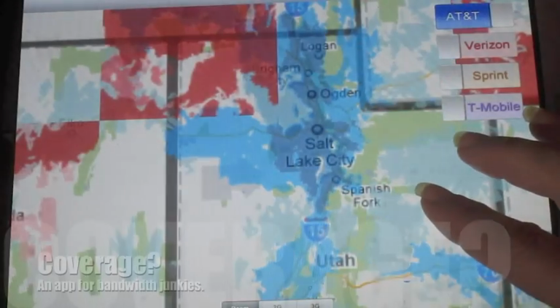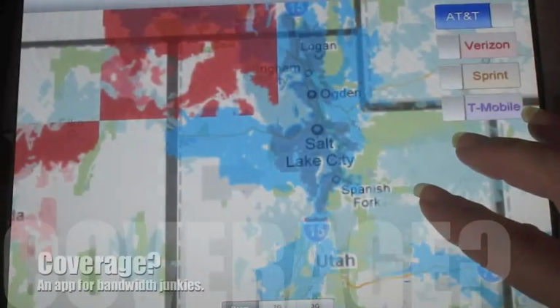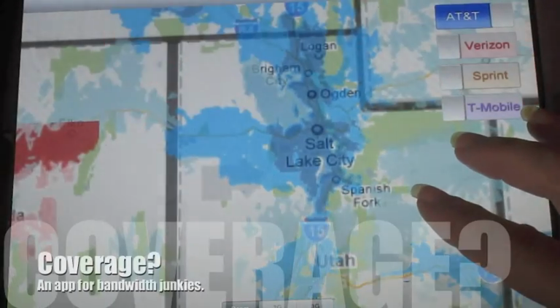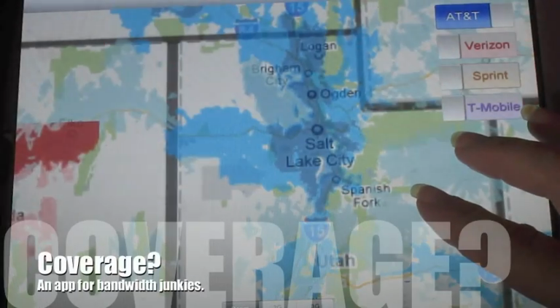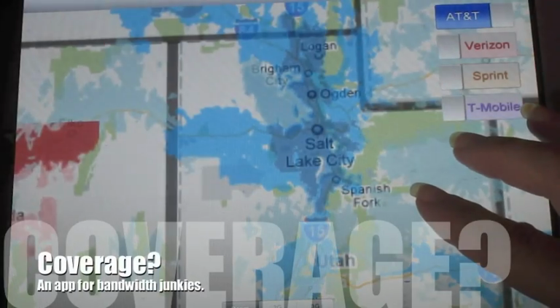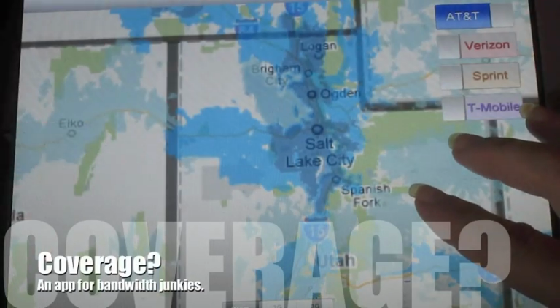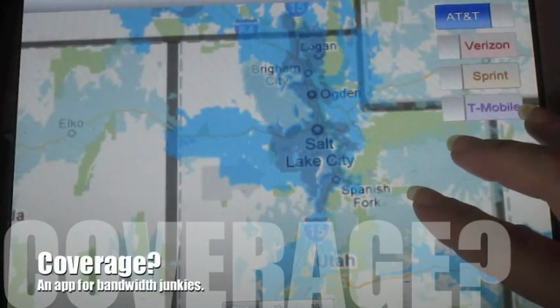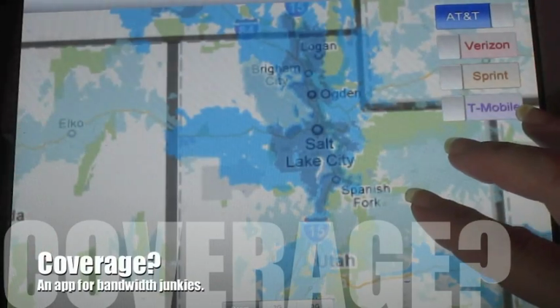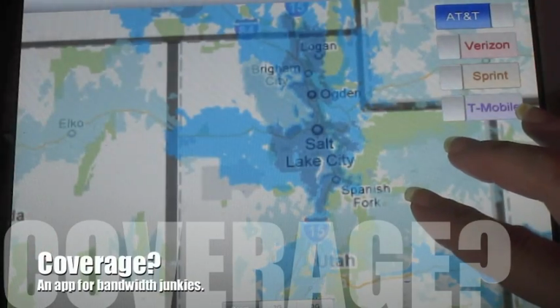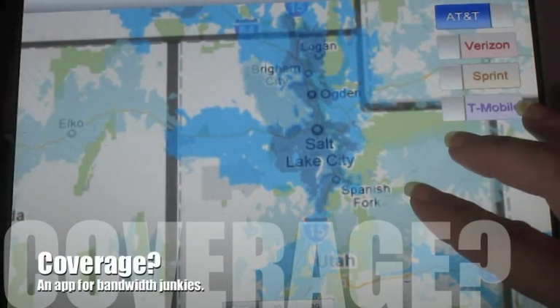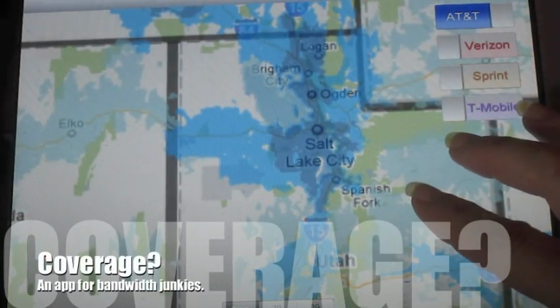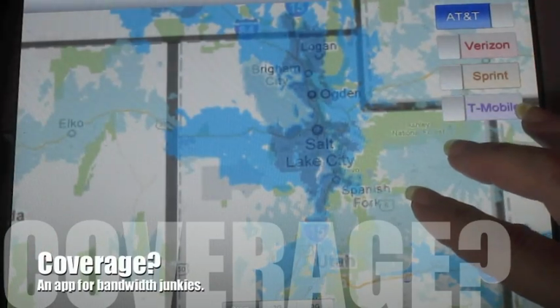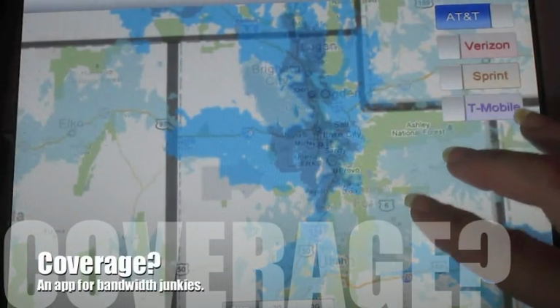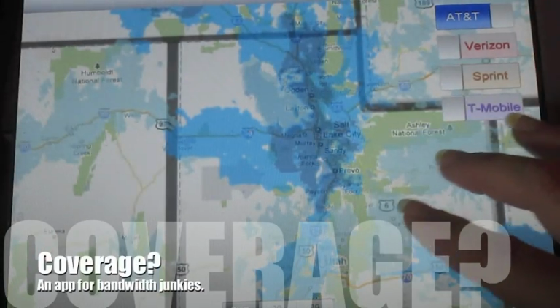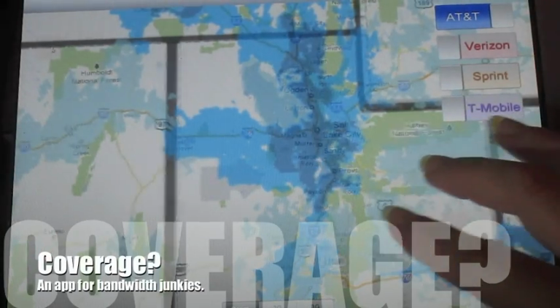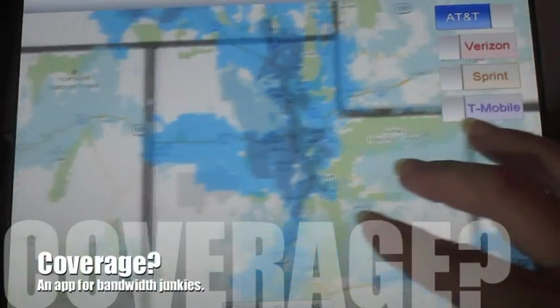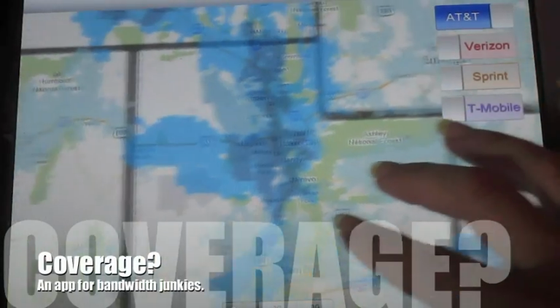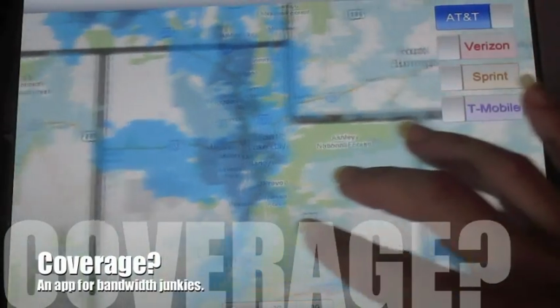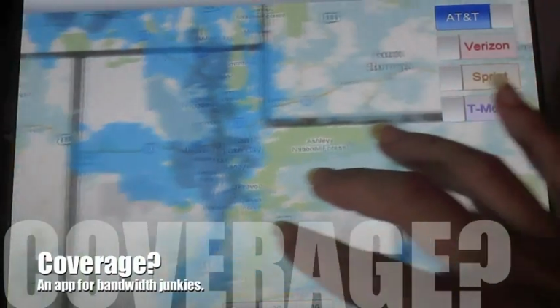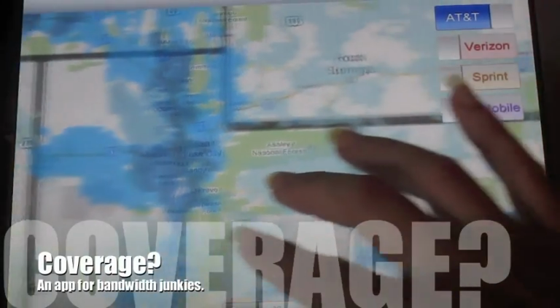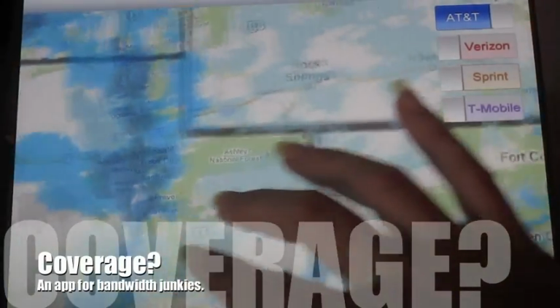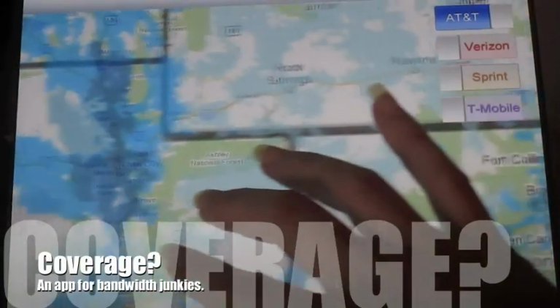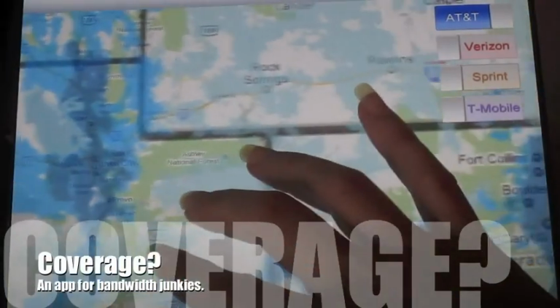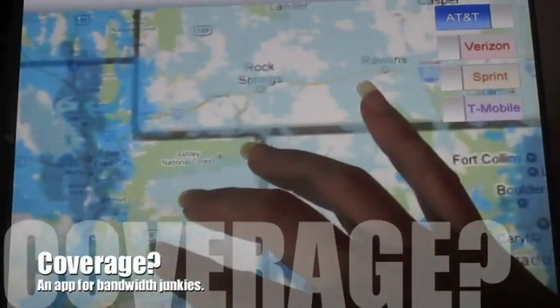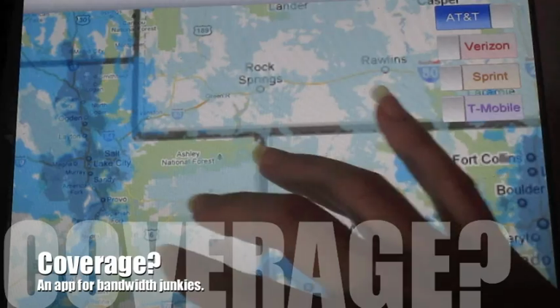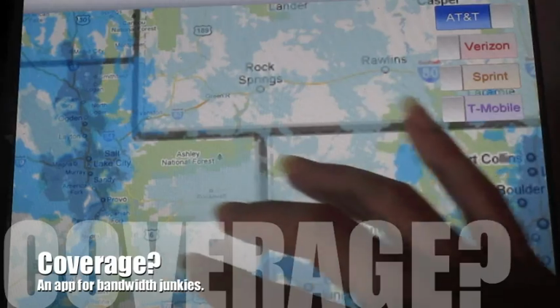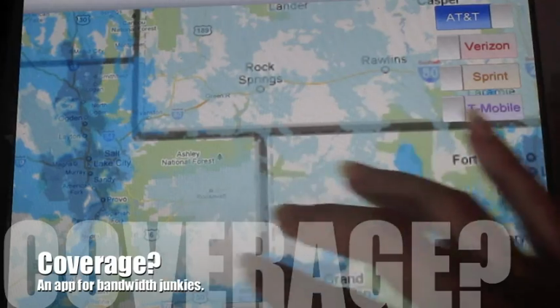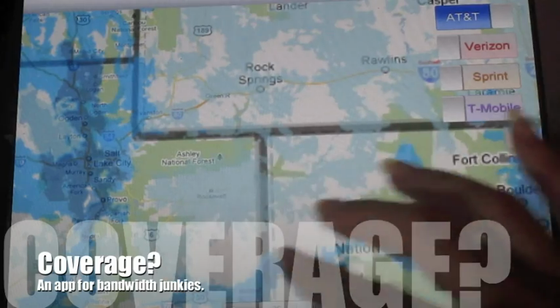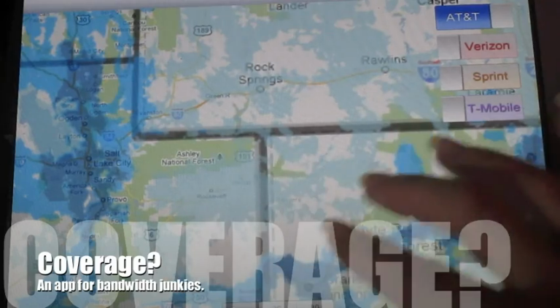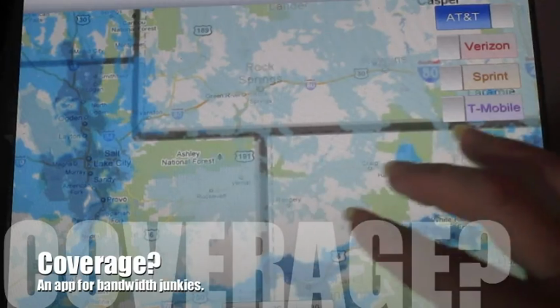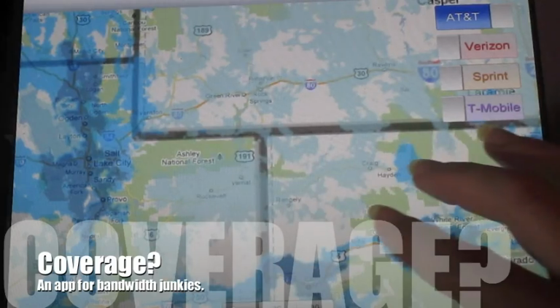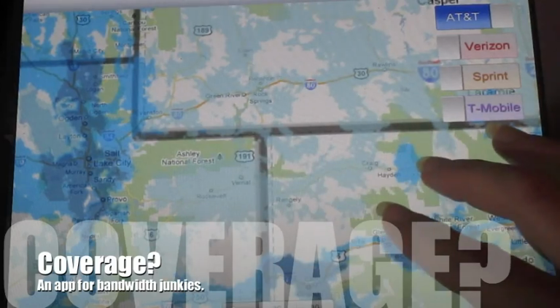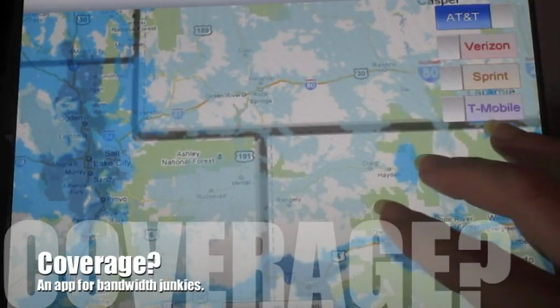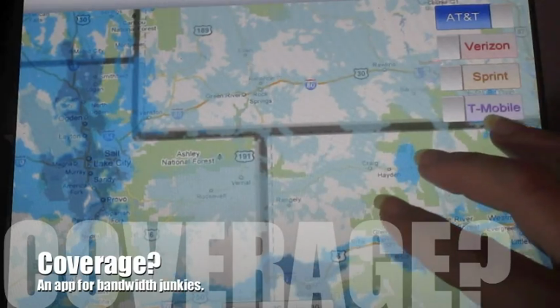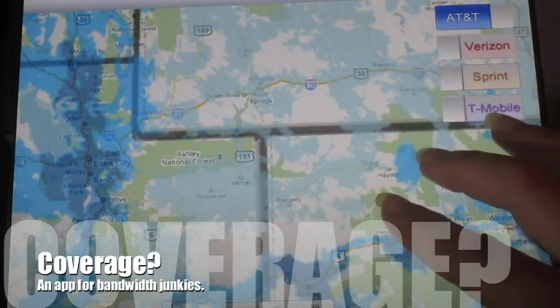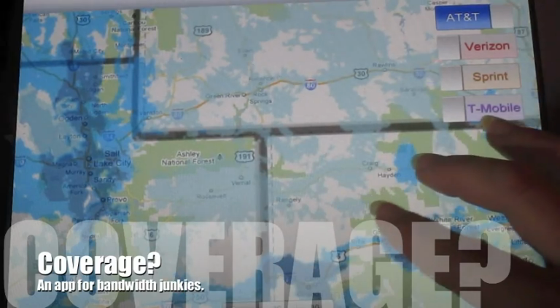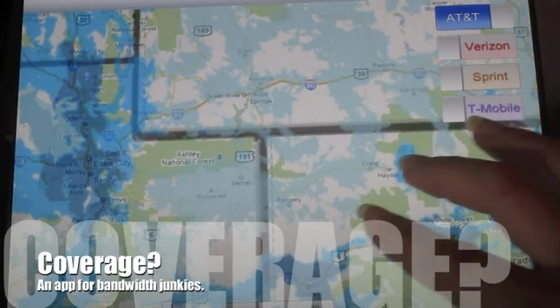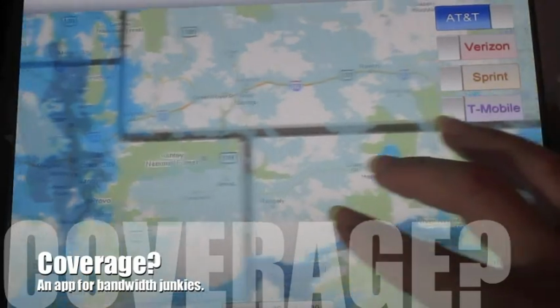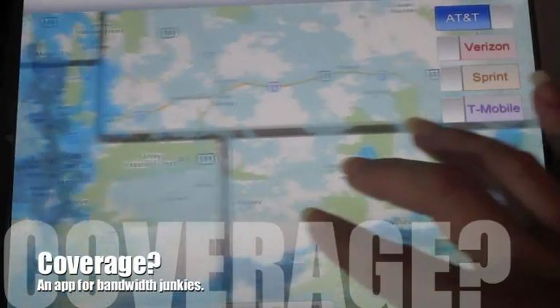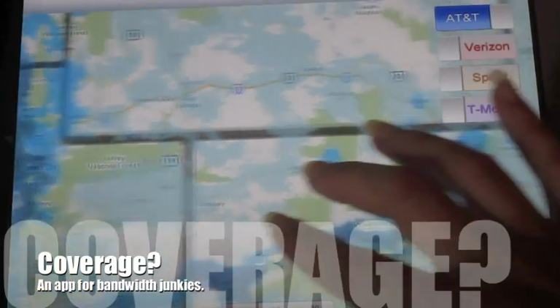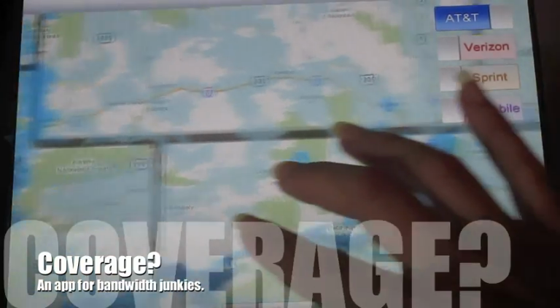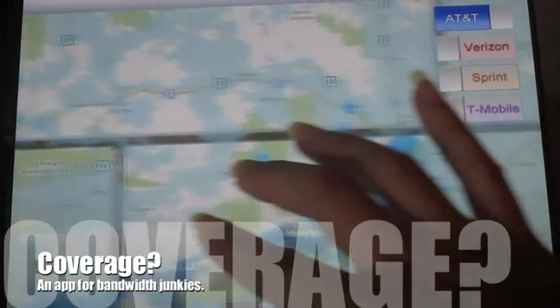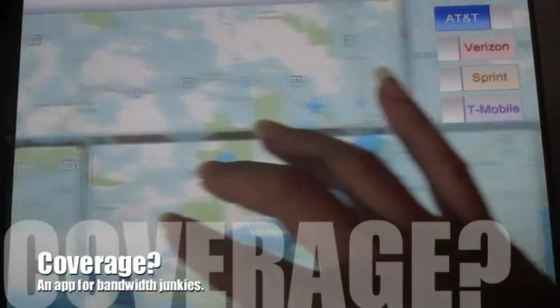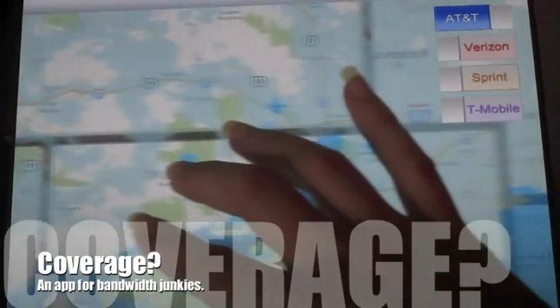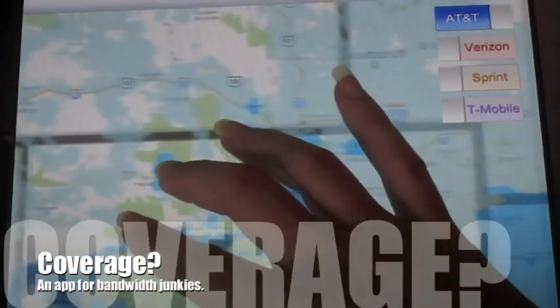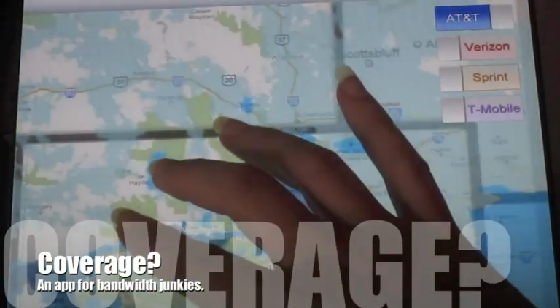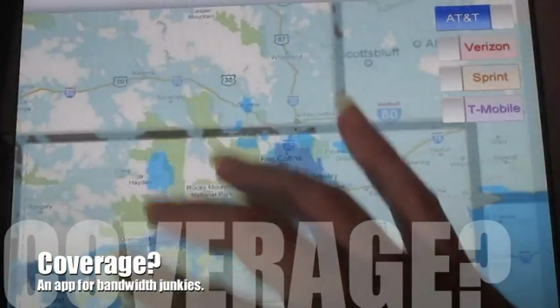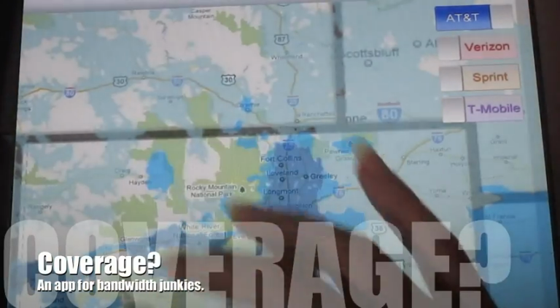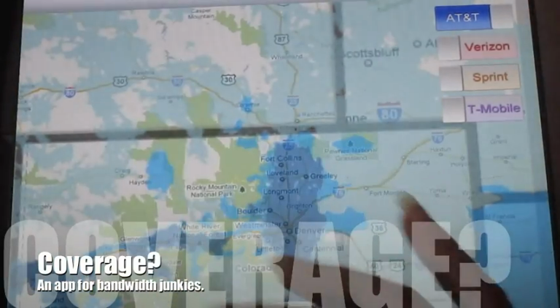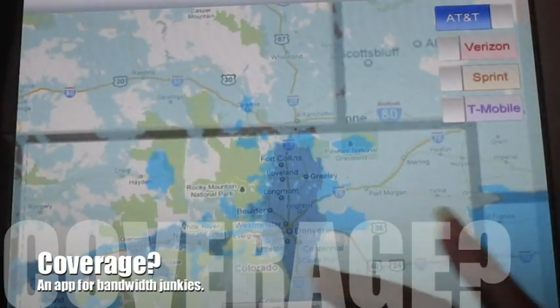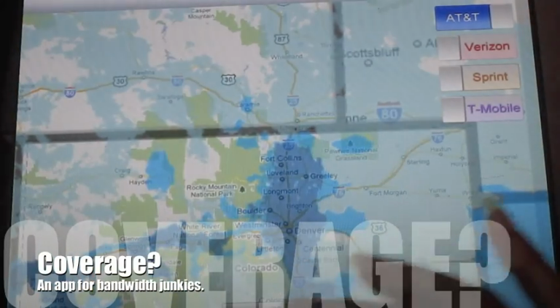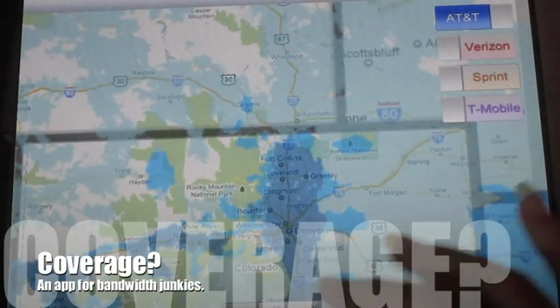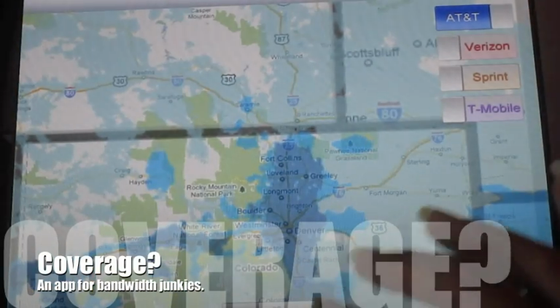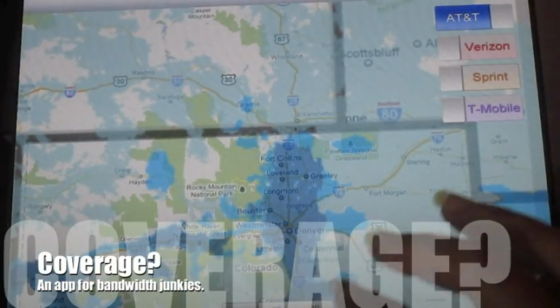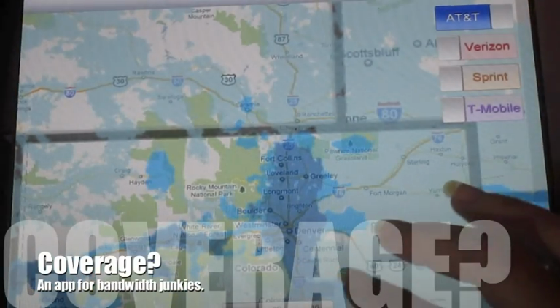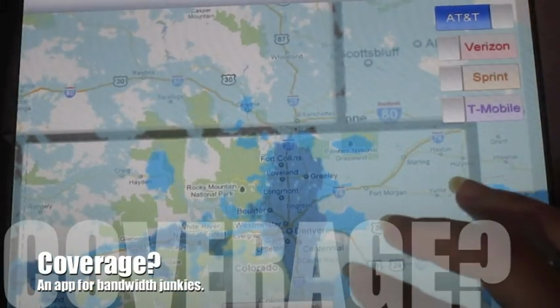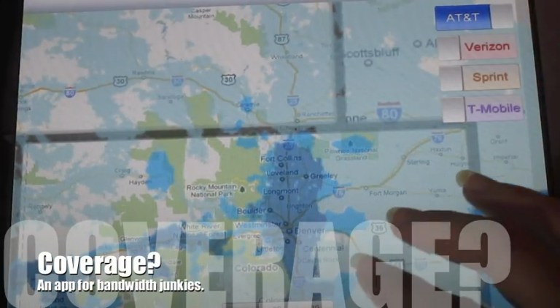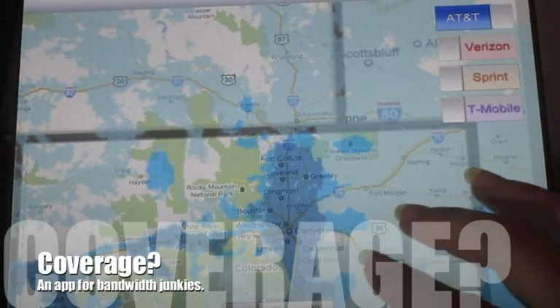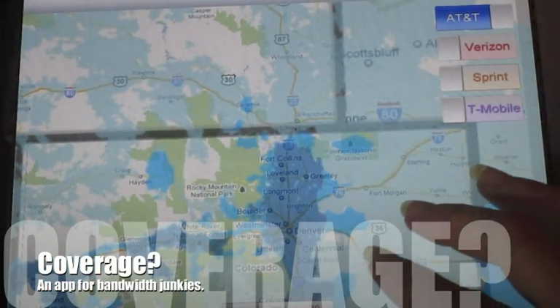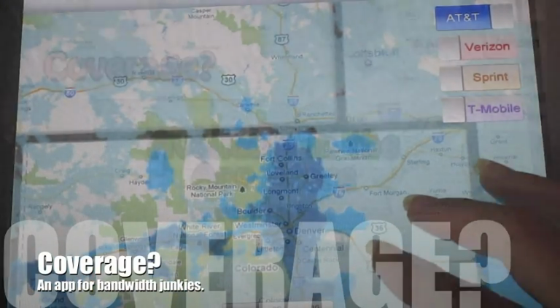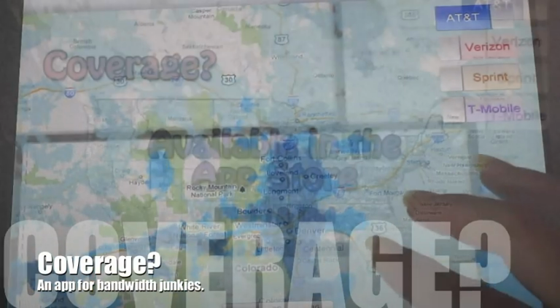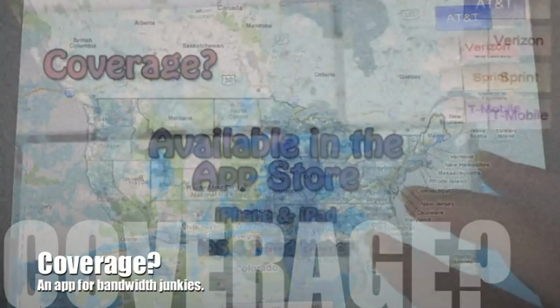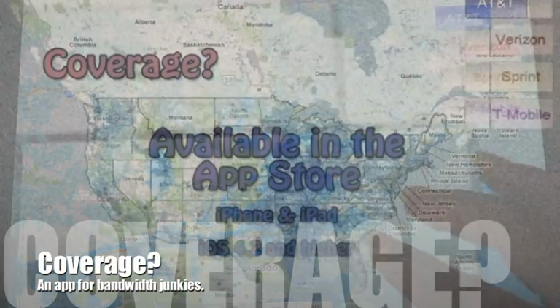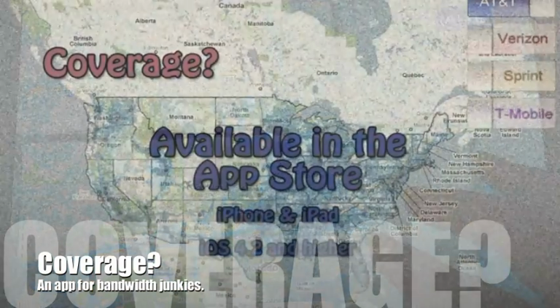Sure, you could go to each provider's website and navigate their maps. Coverage, however, makes it significantly easier for us bandwidth junkies to guess where we might get our next hit.